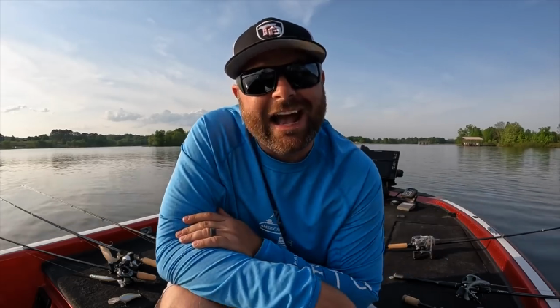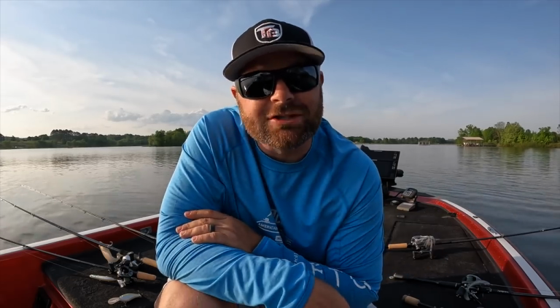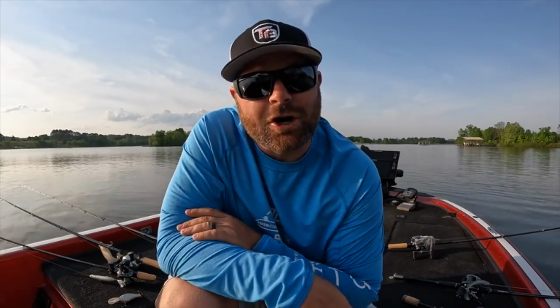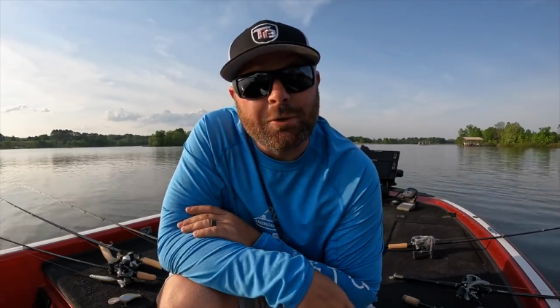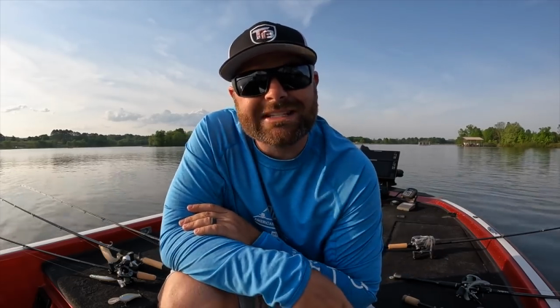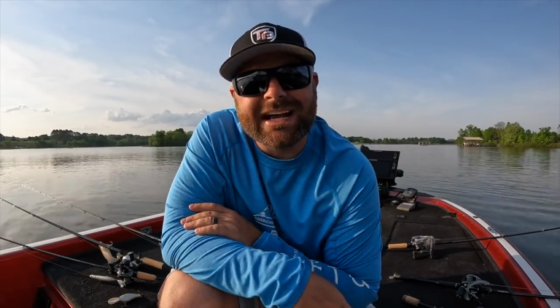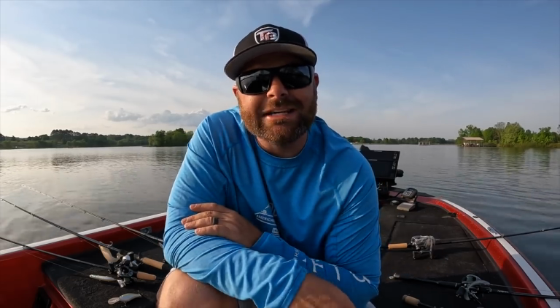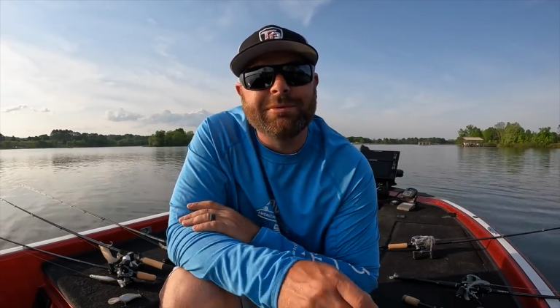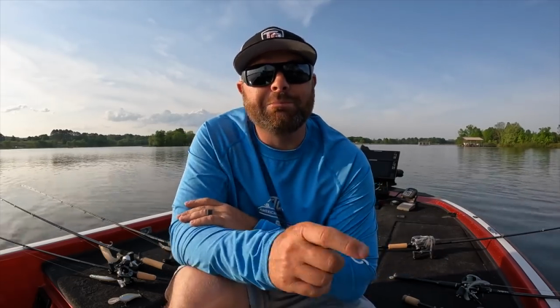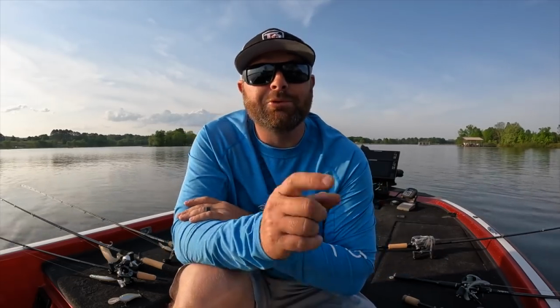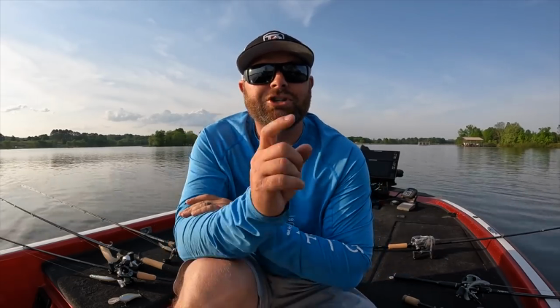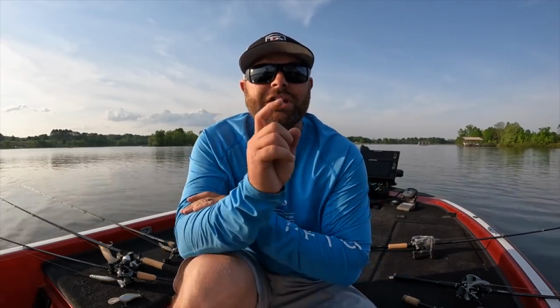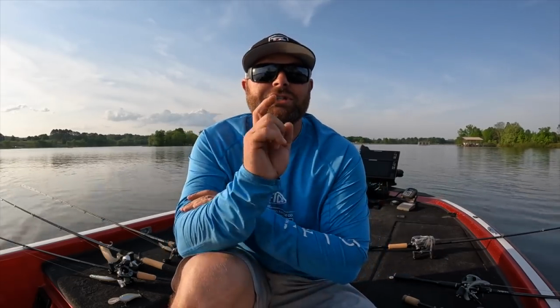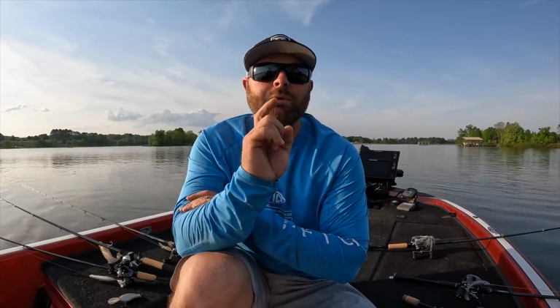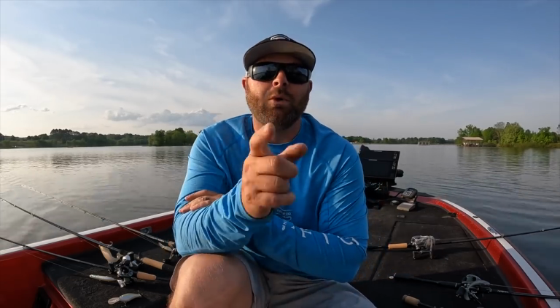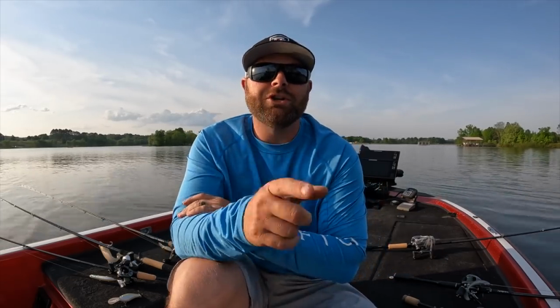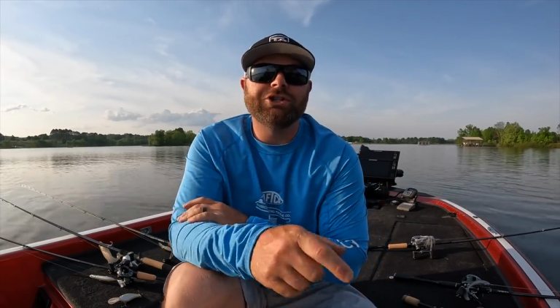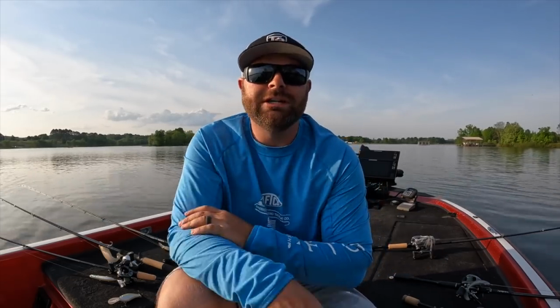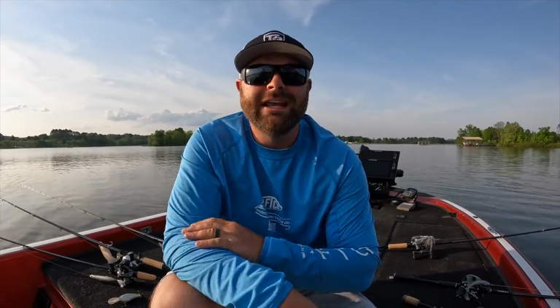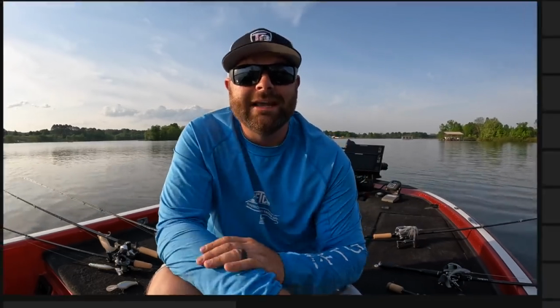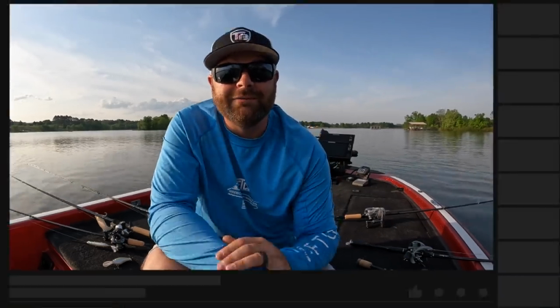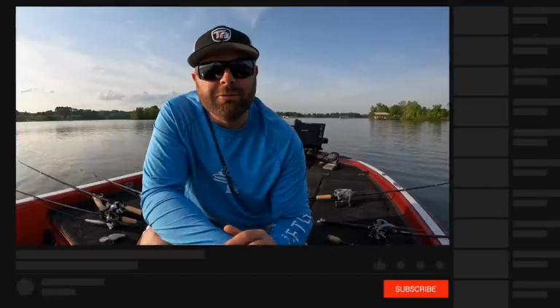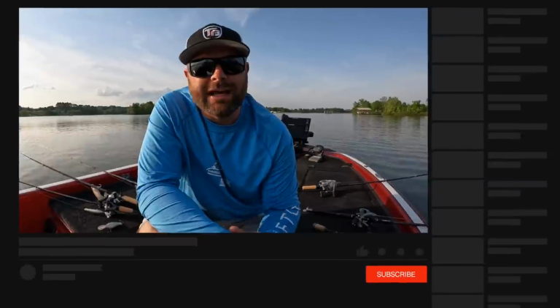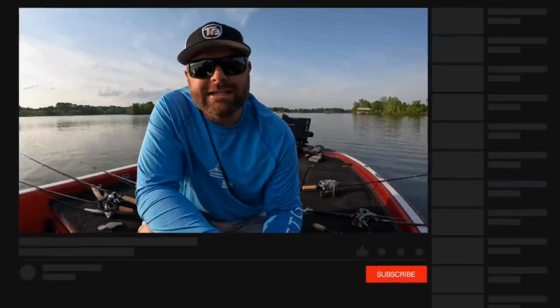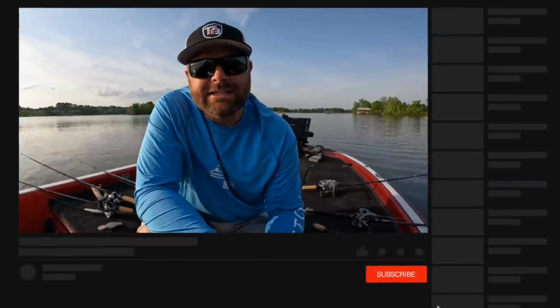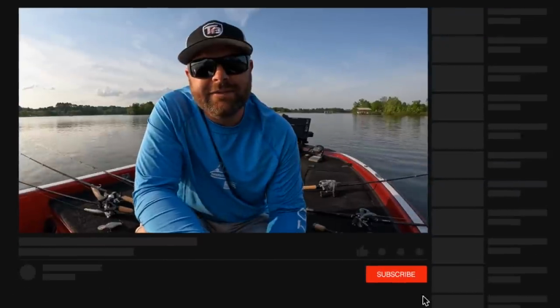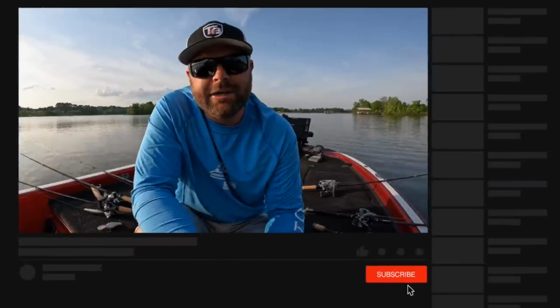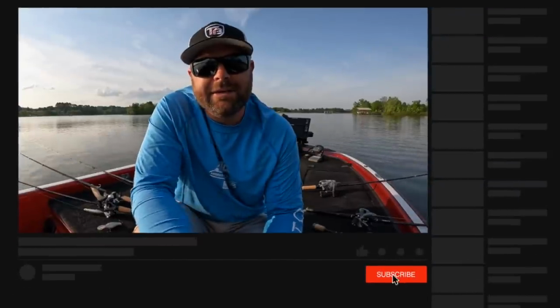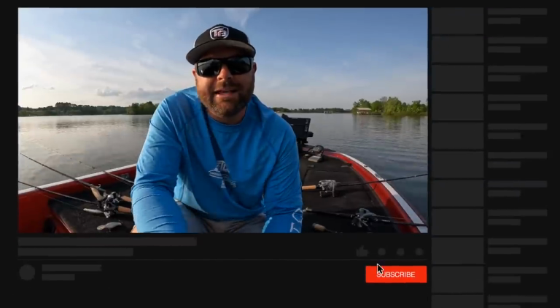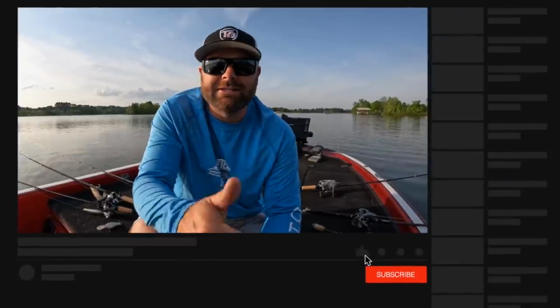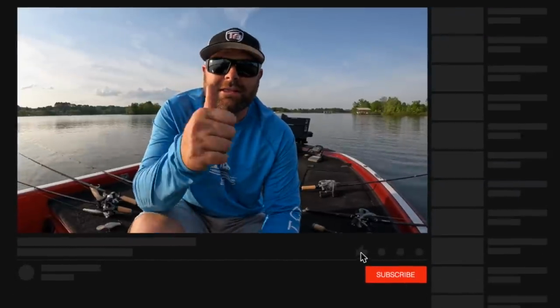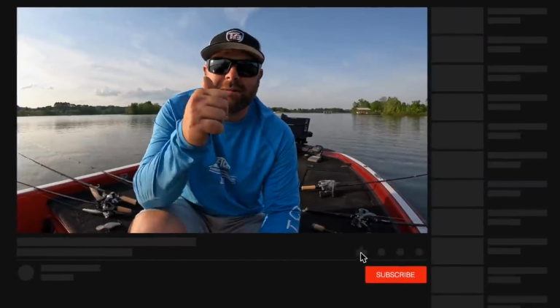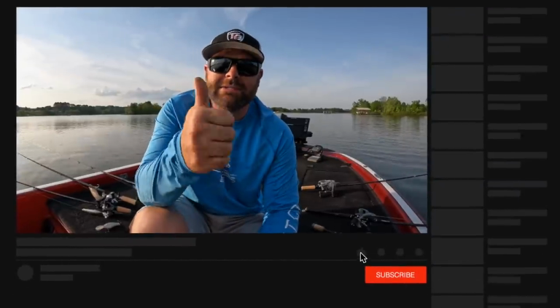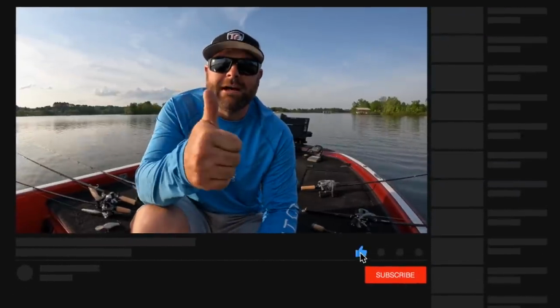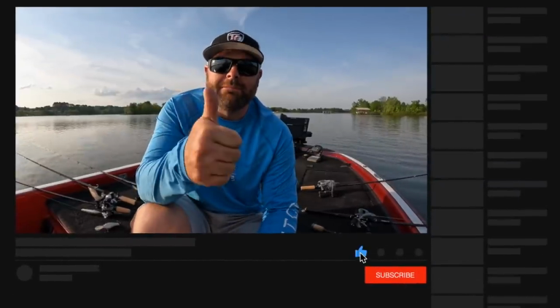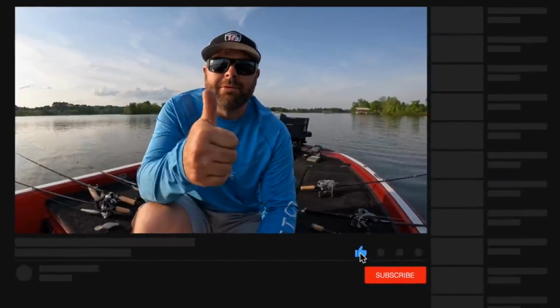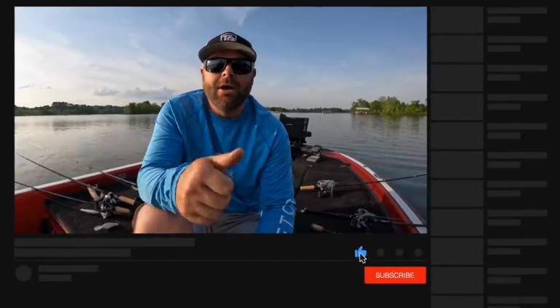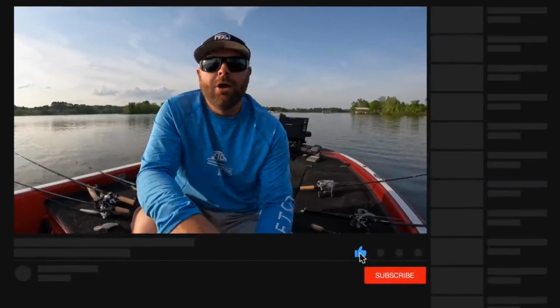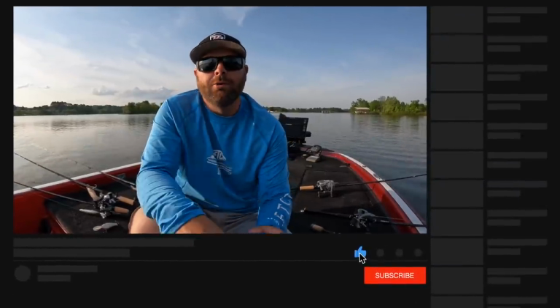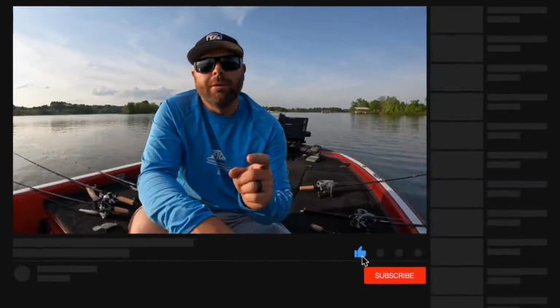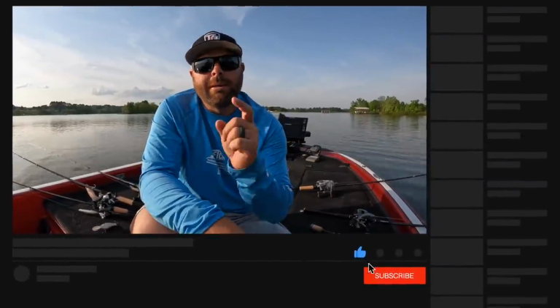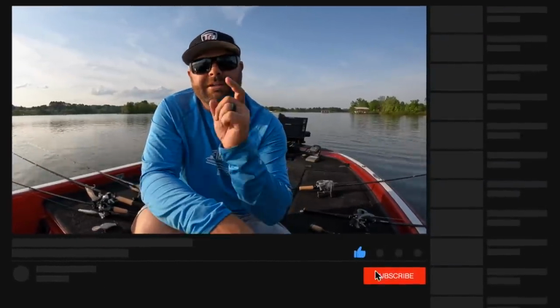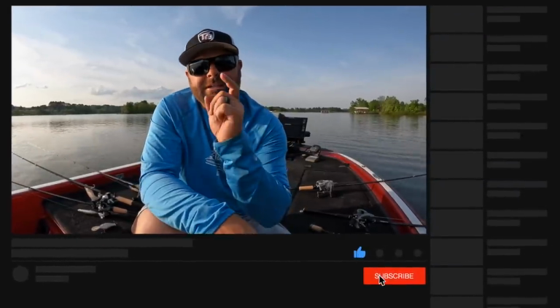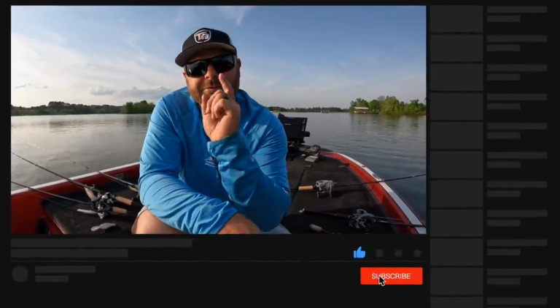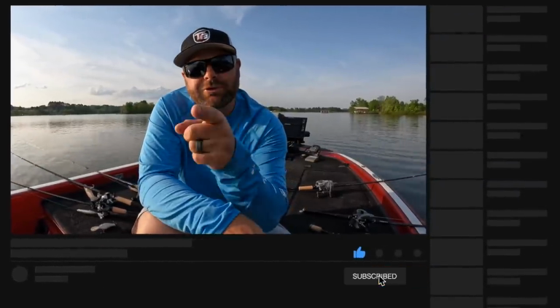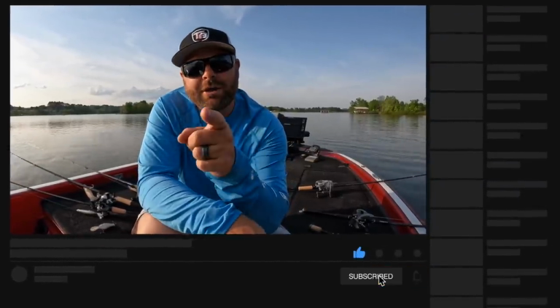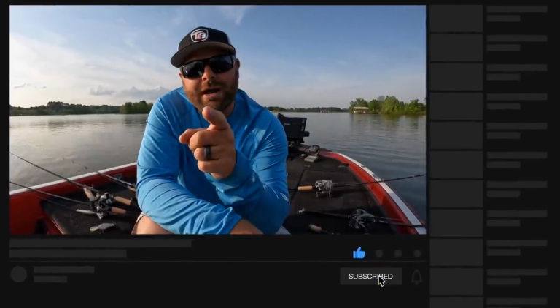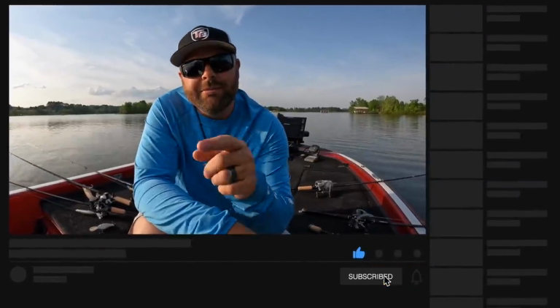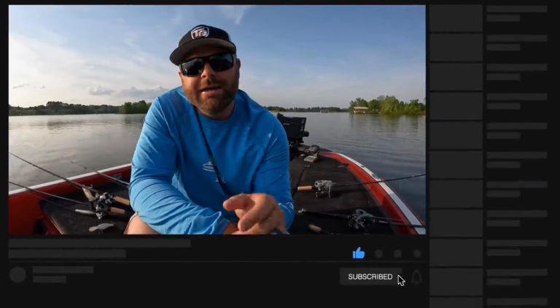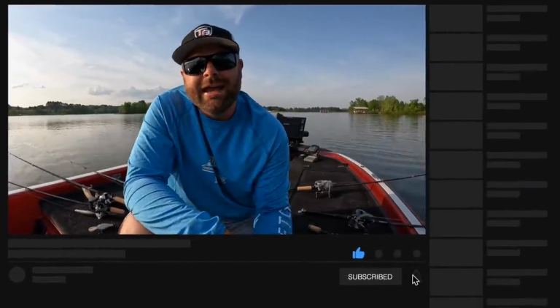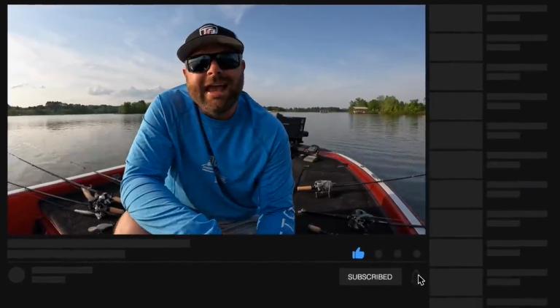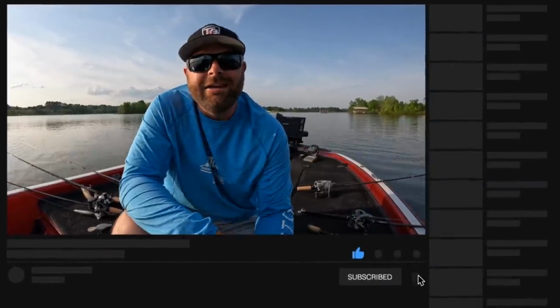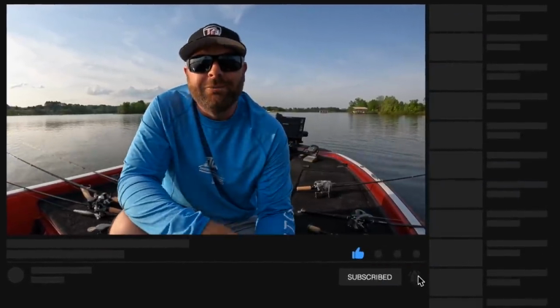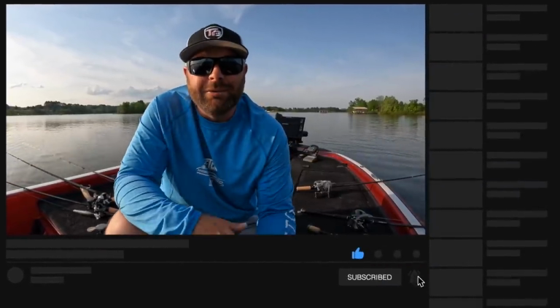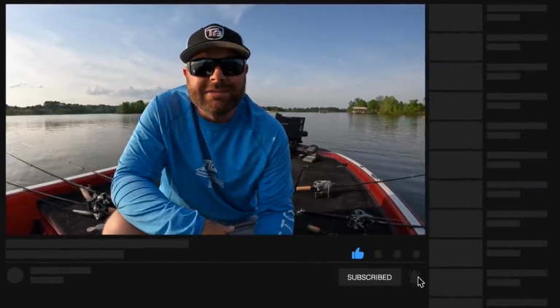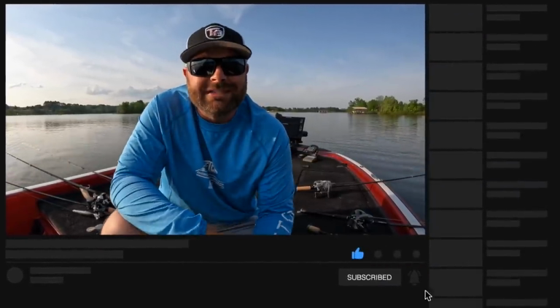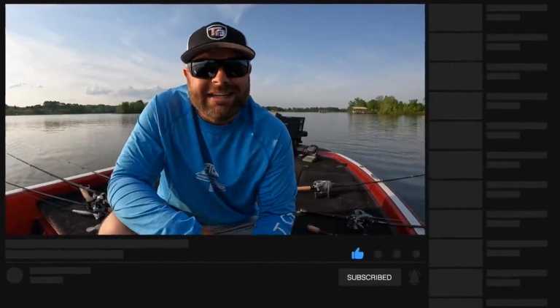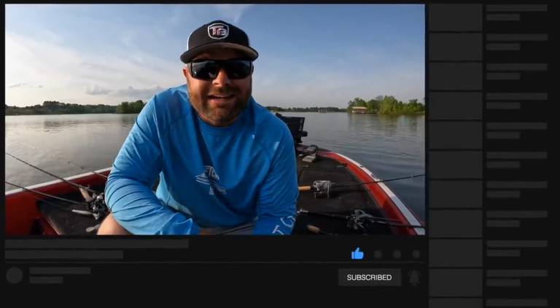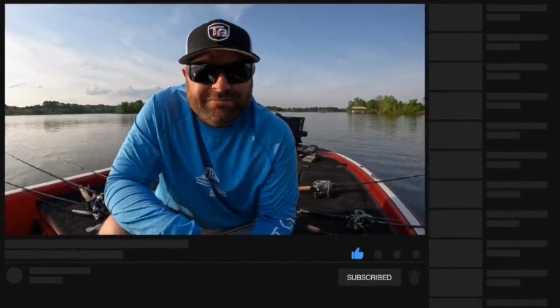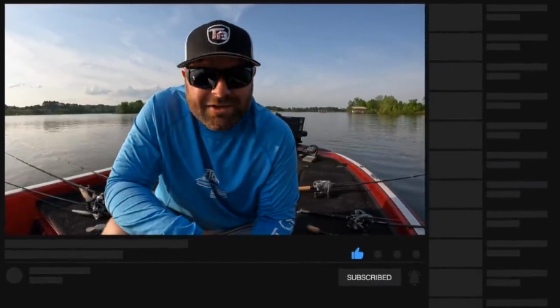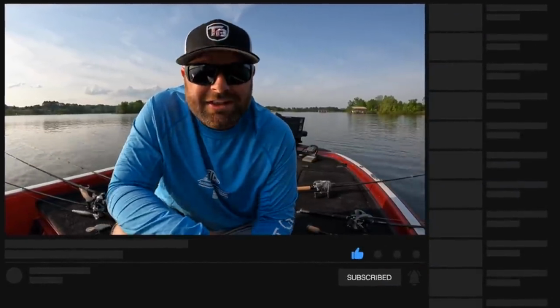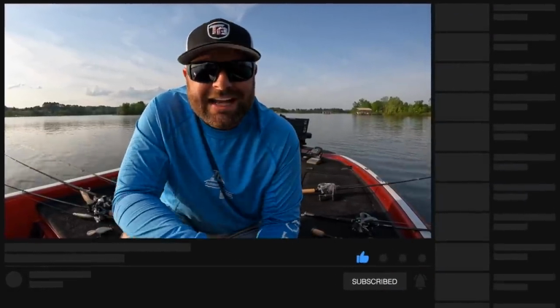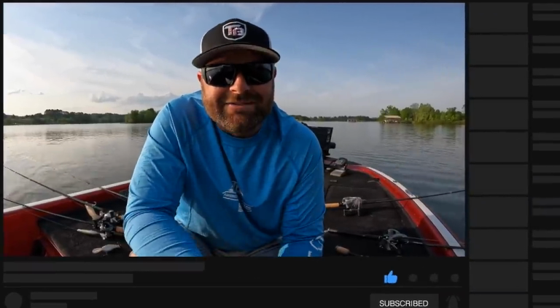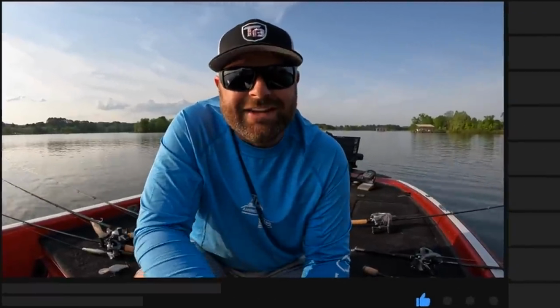As always guys, we appreciate you watching. If you liked this video, give us a thumbs up. Remember to subscribe and we will see you on the next video.